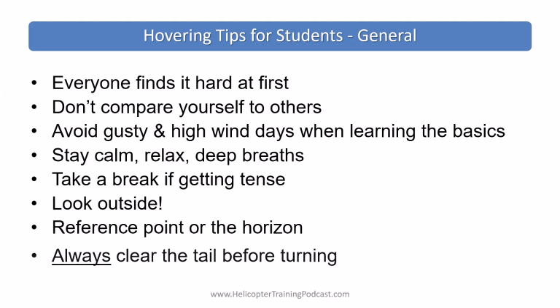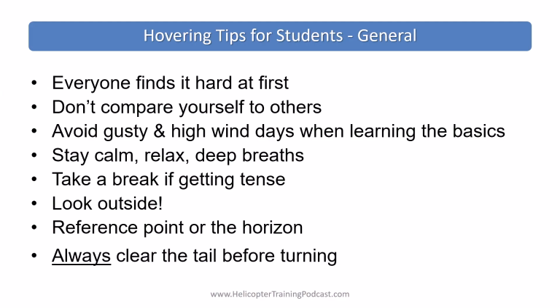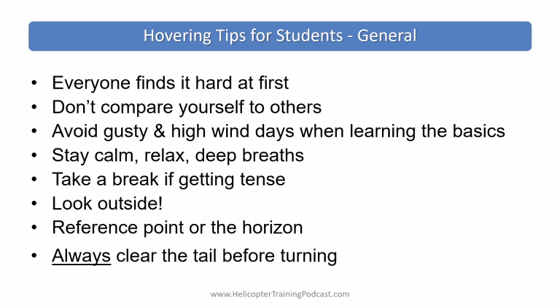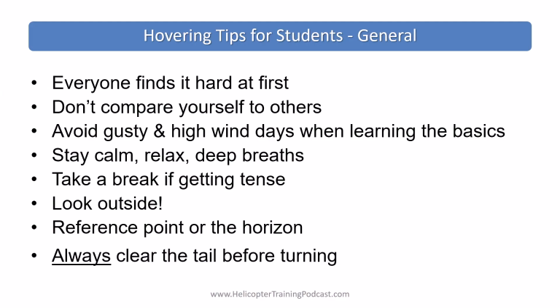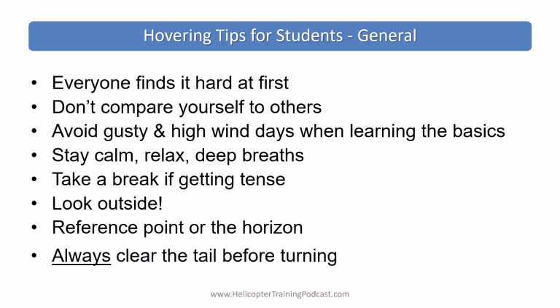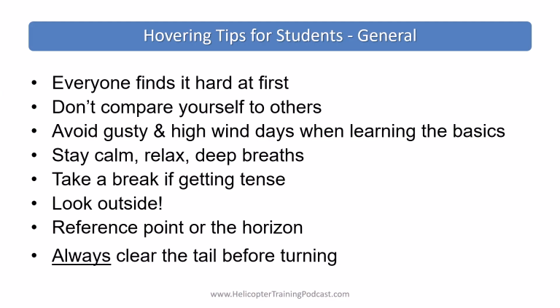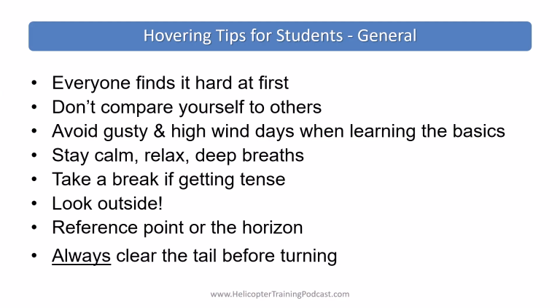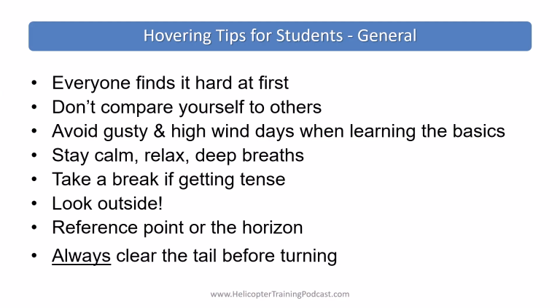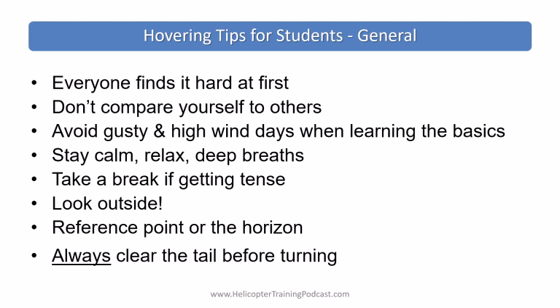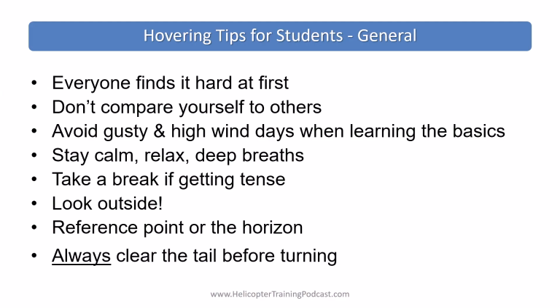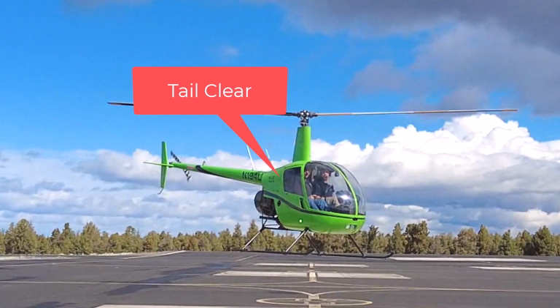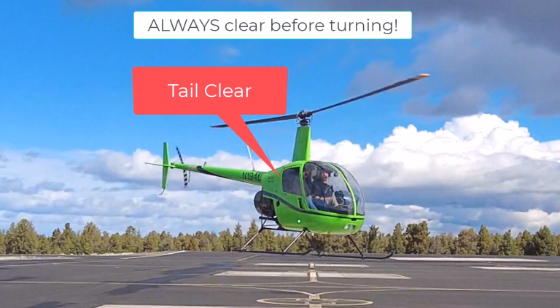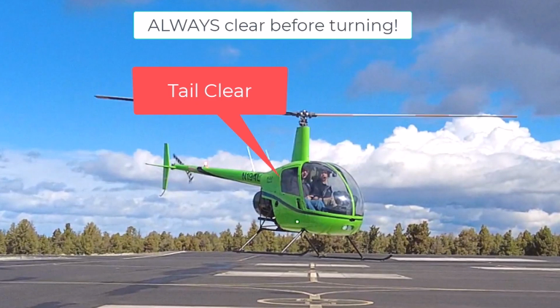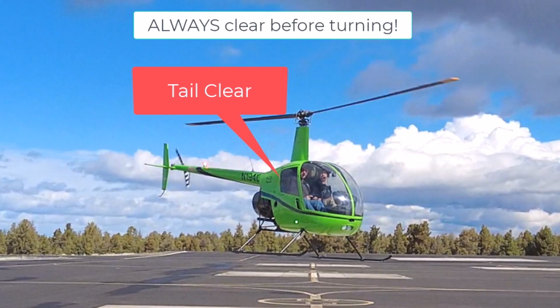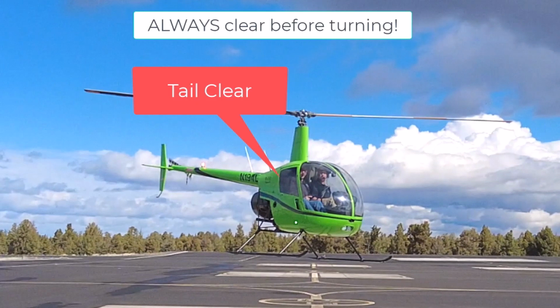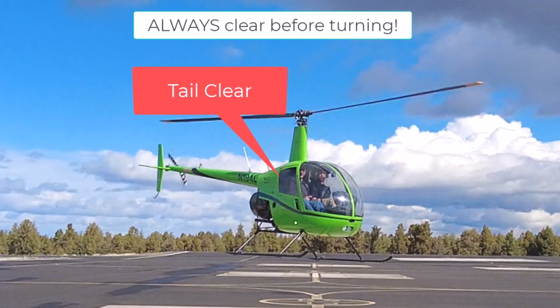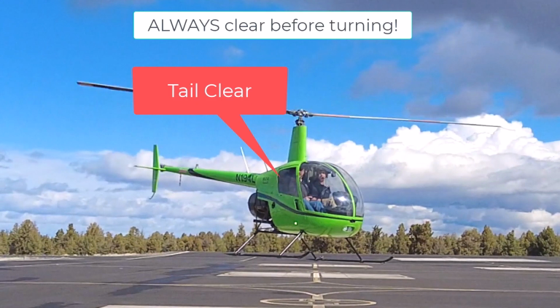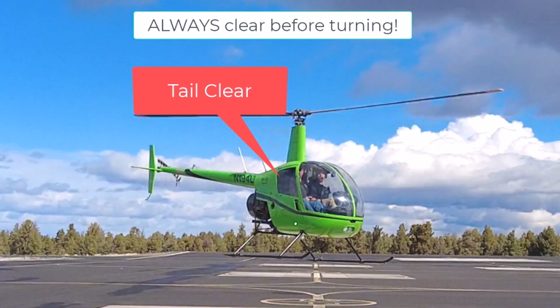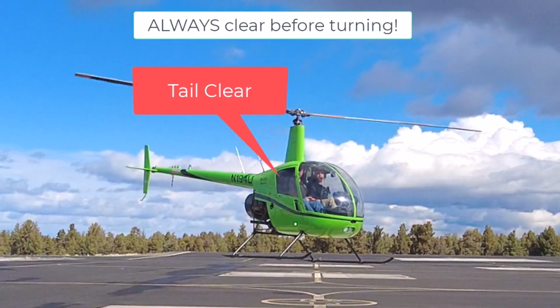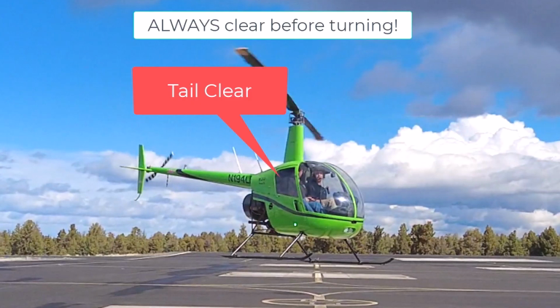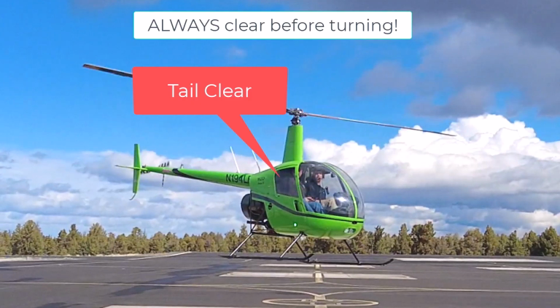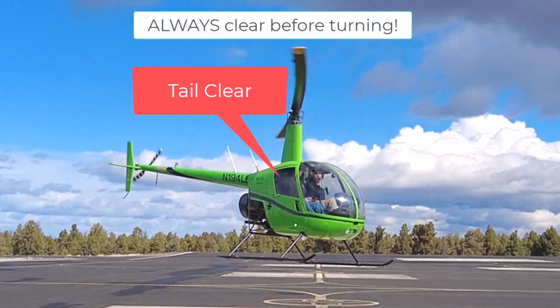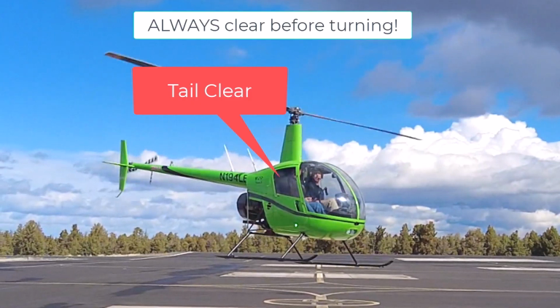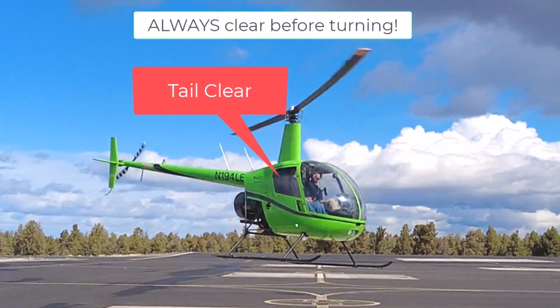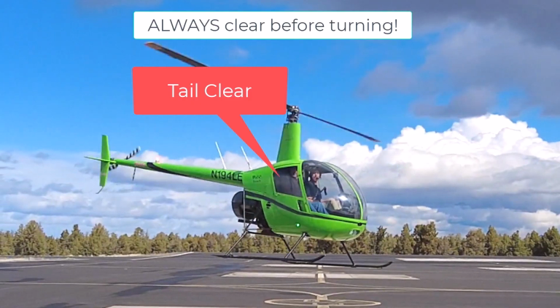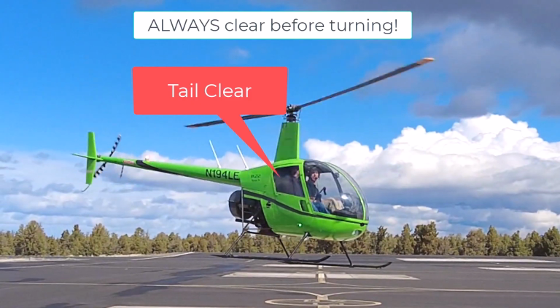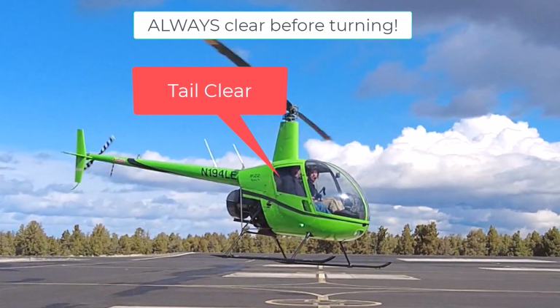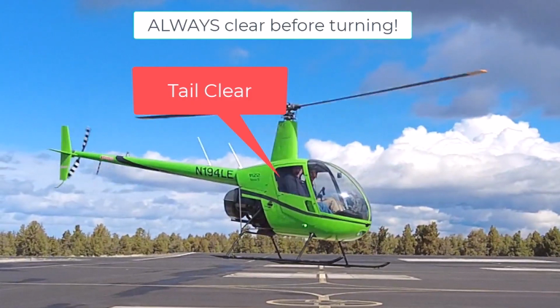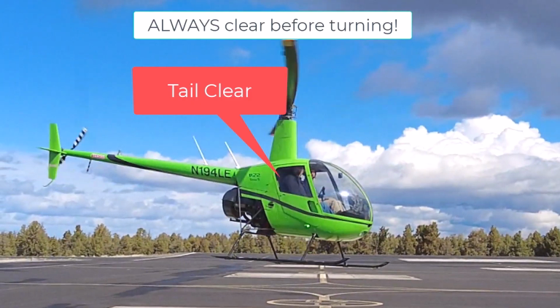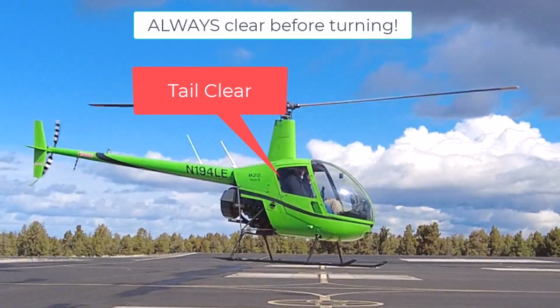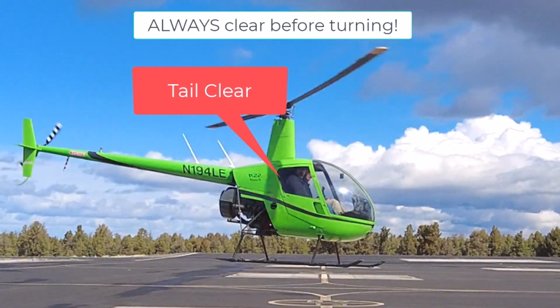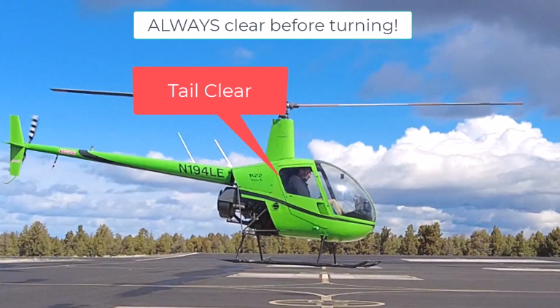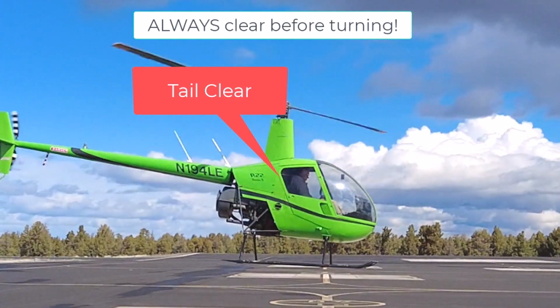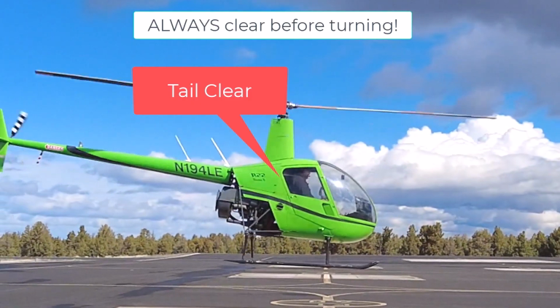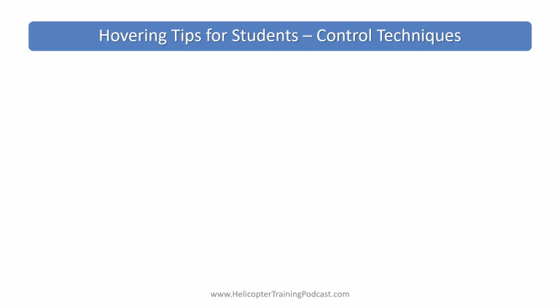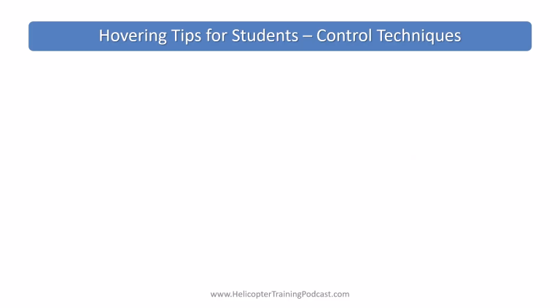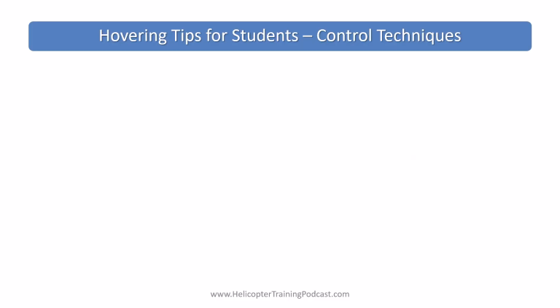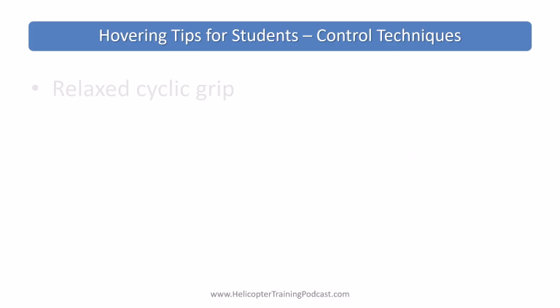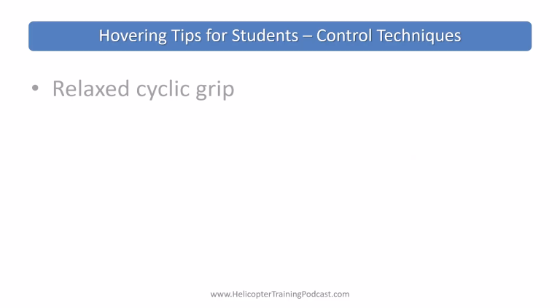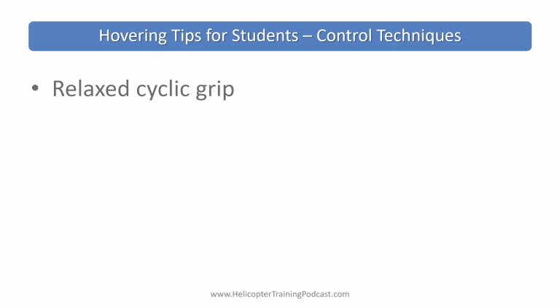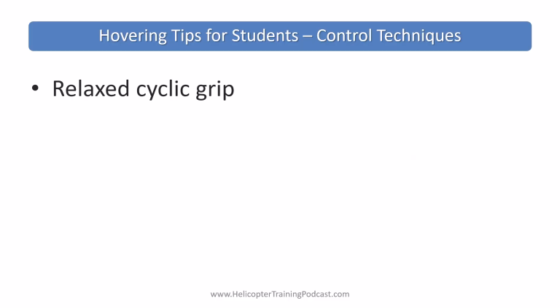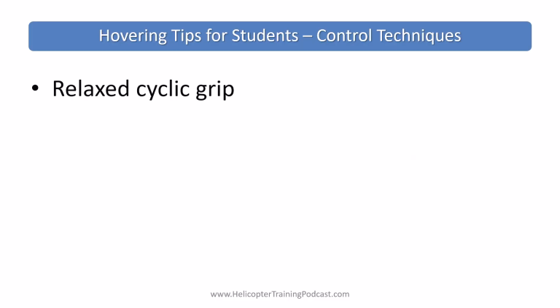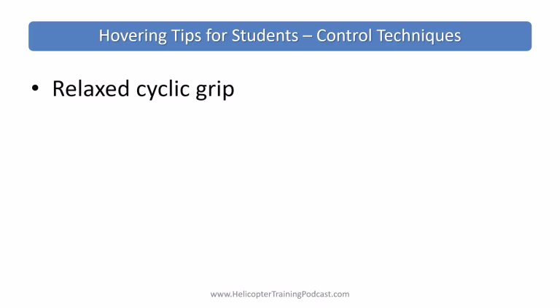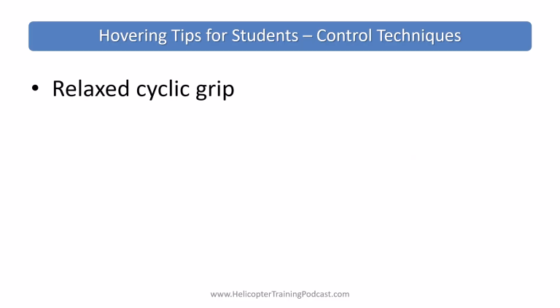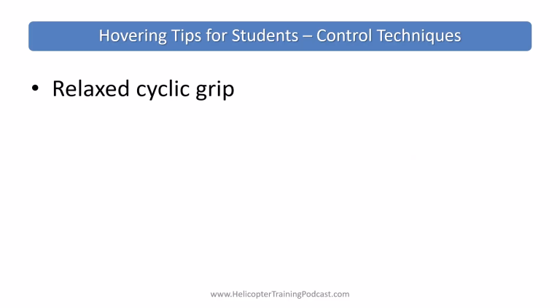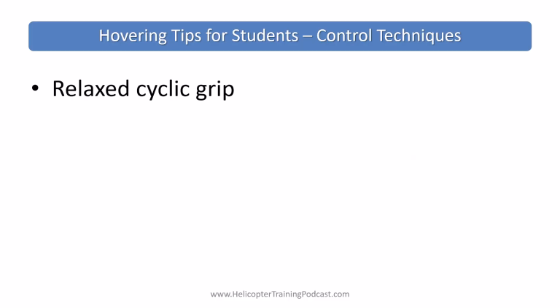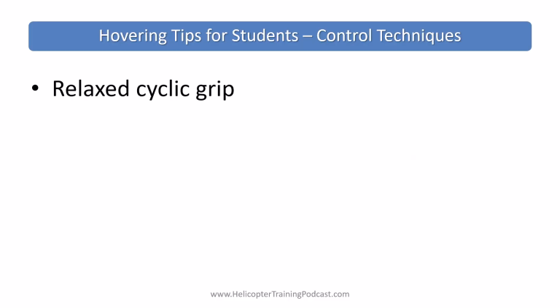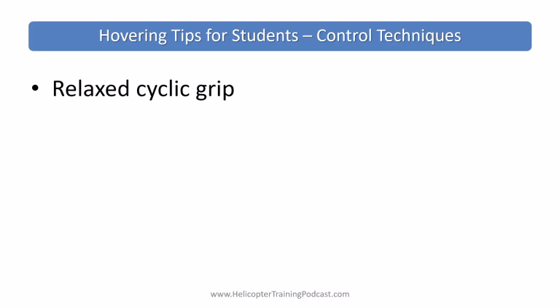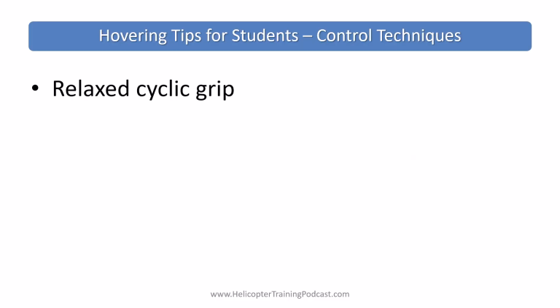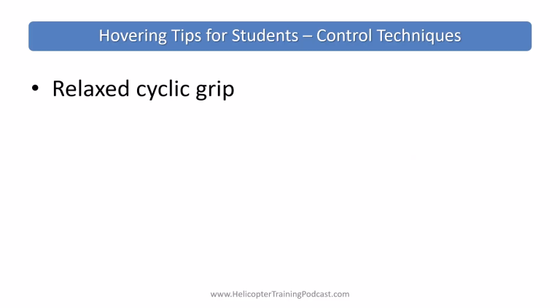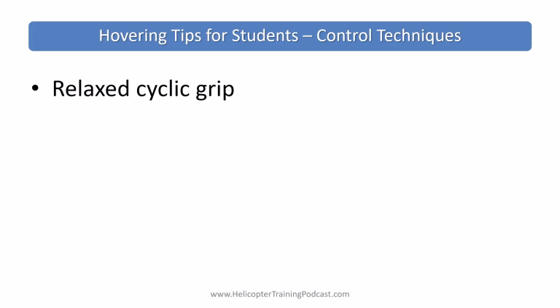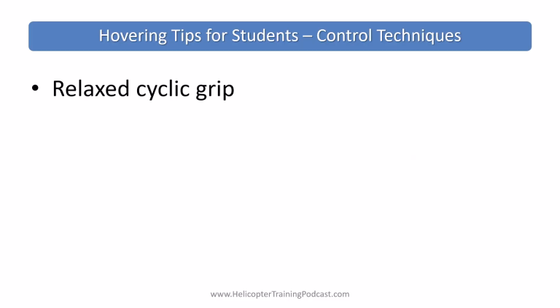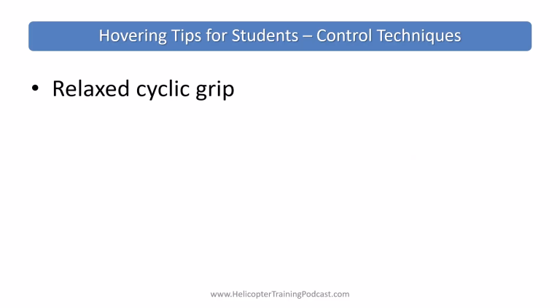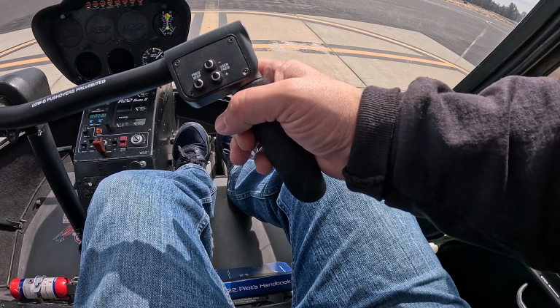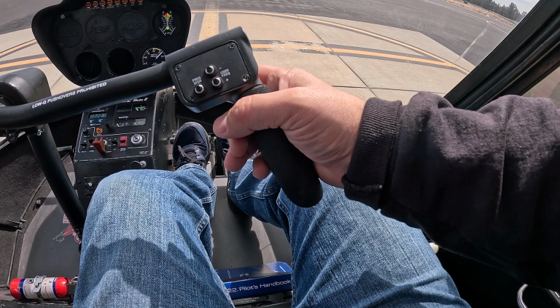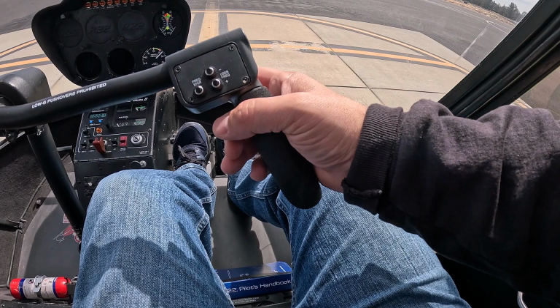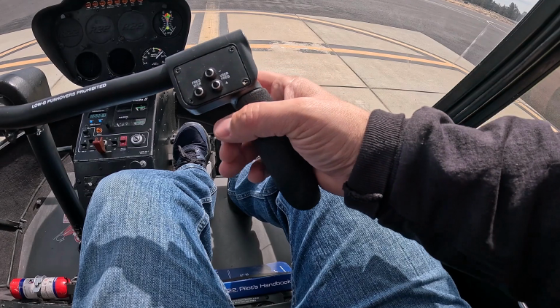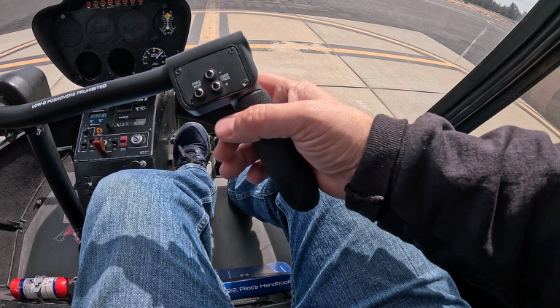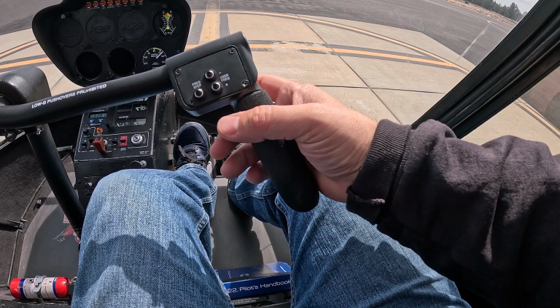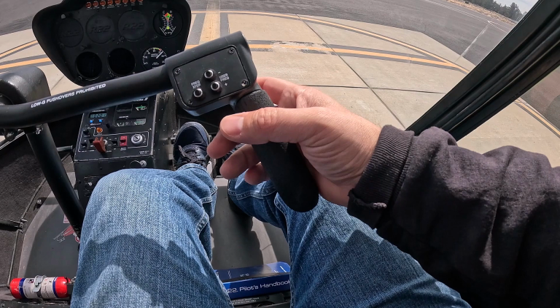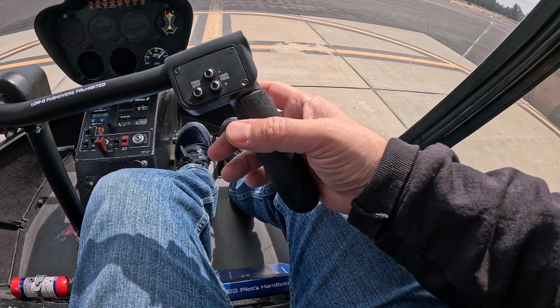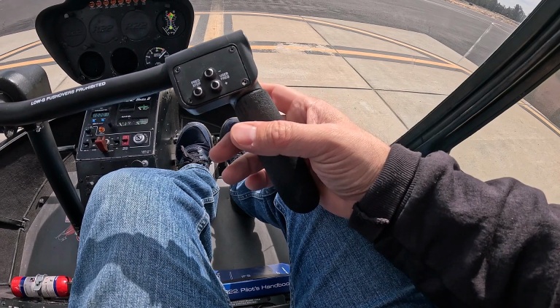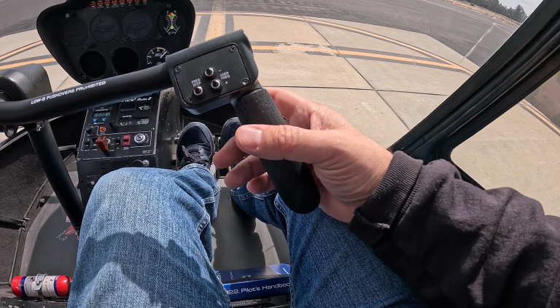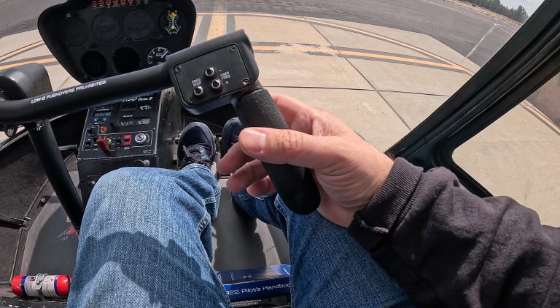Always, always, always clear your tail before turning. Use a relaxed grip on the cyclic to avoid over-controlling.